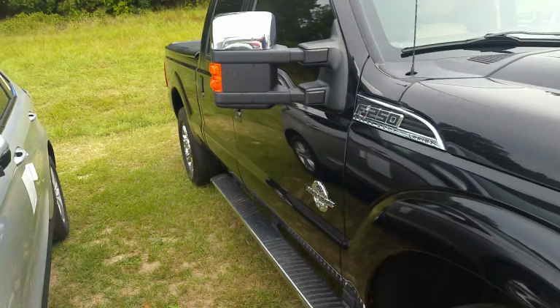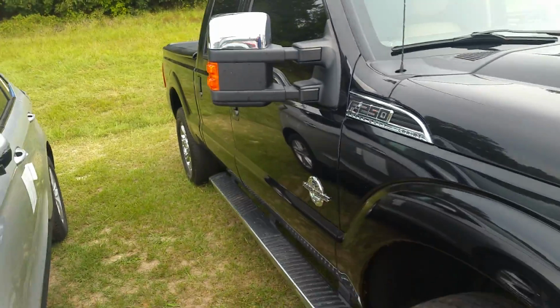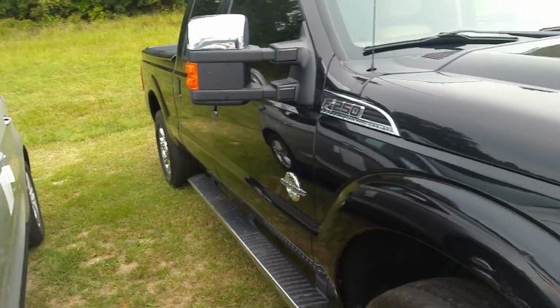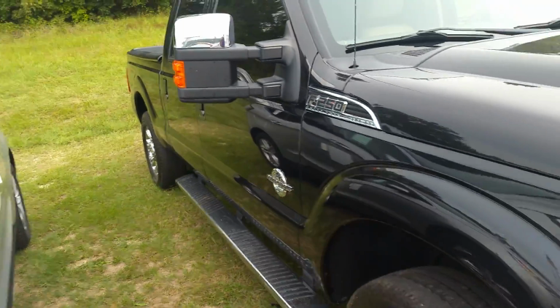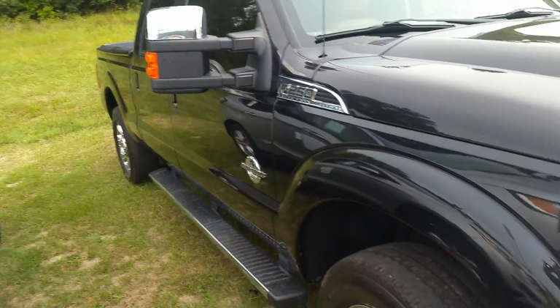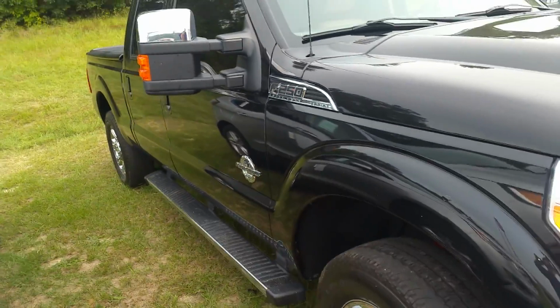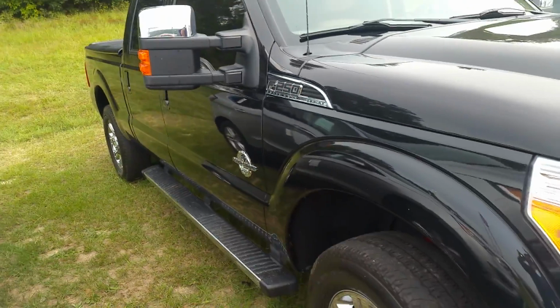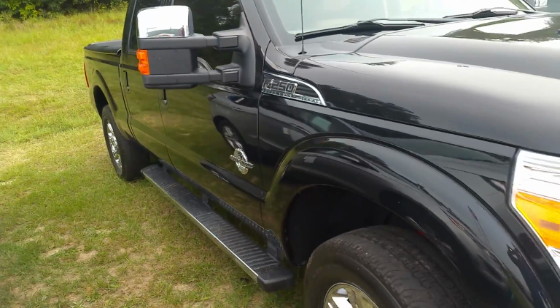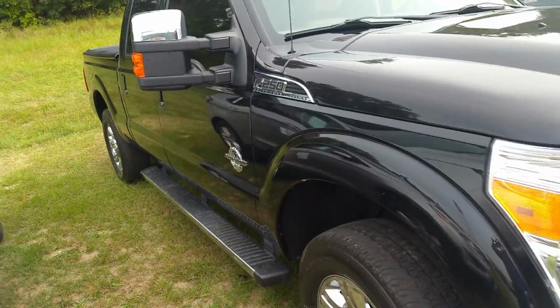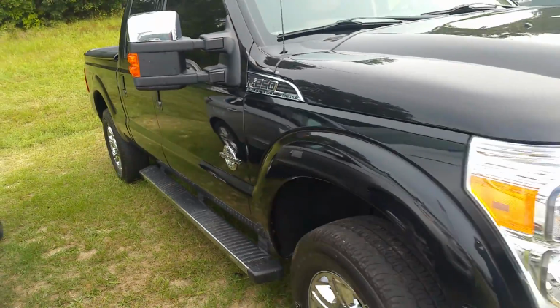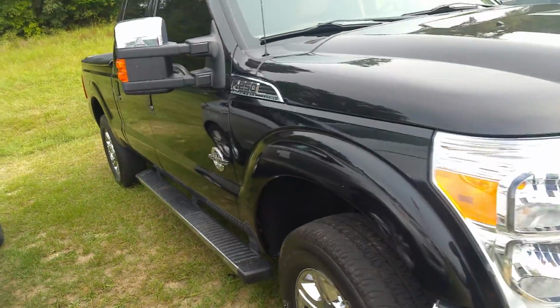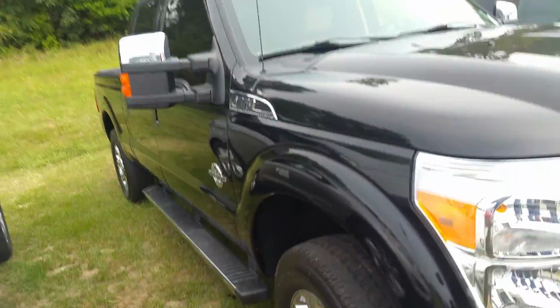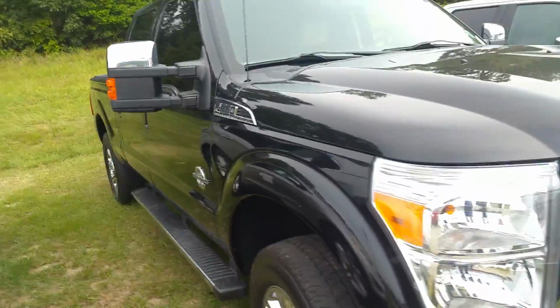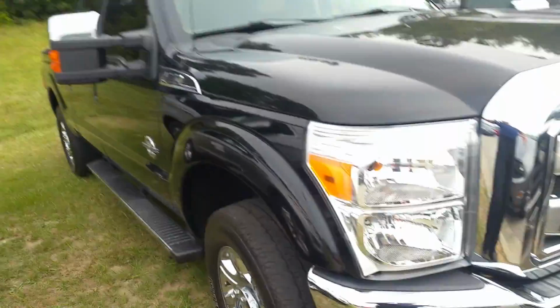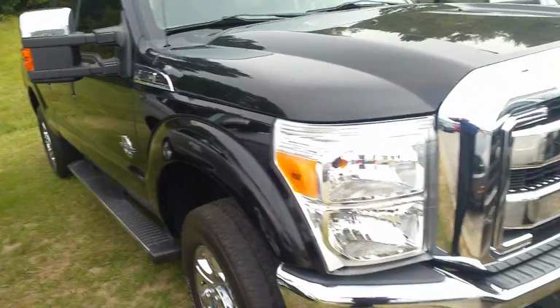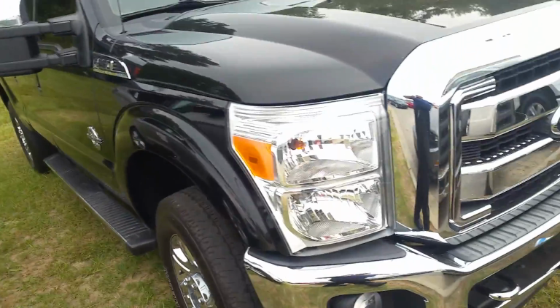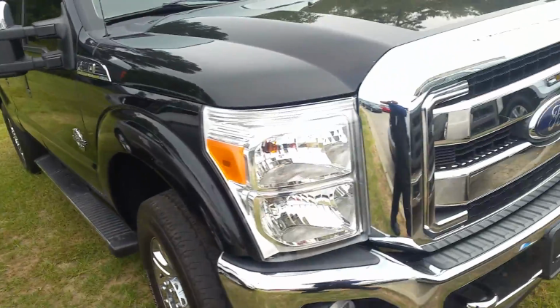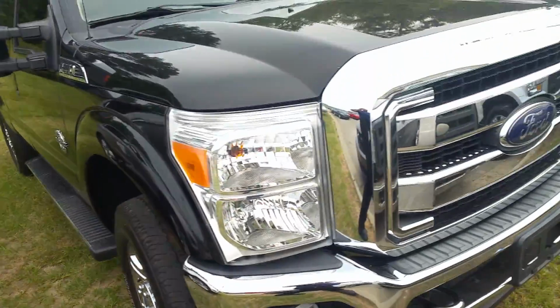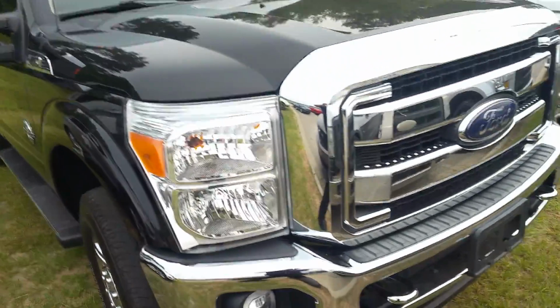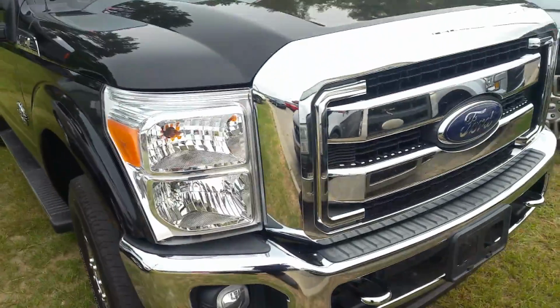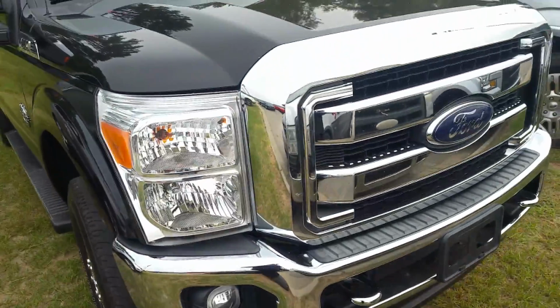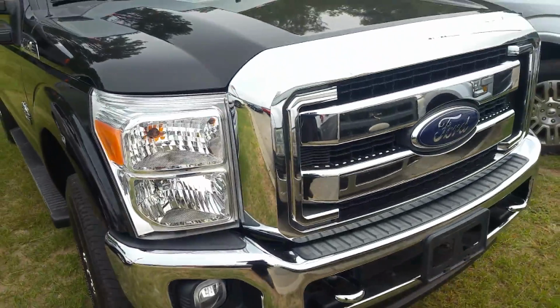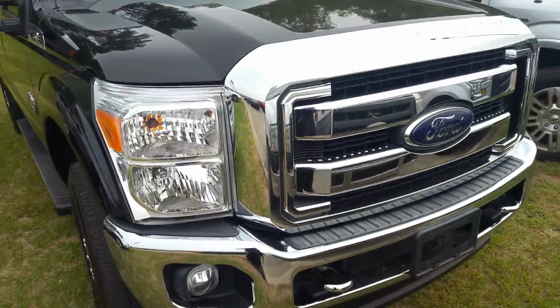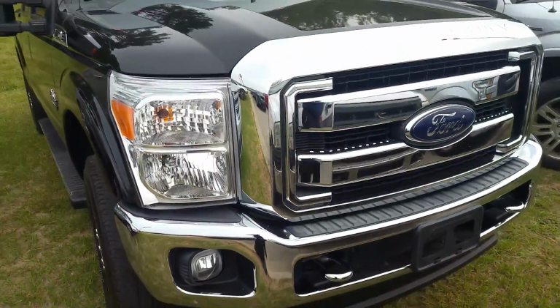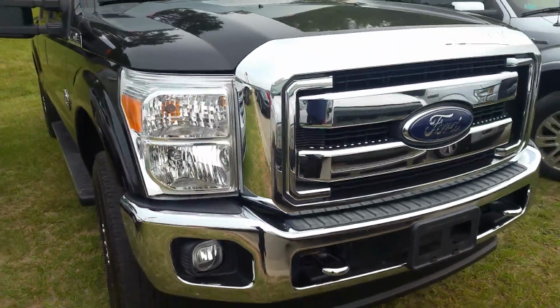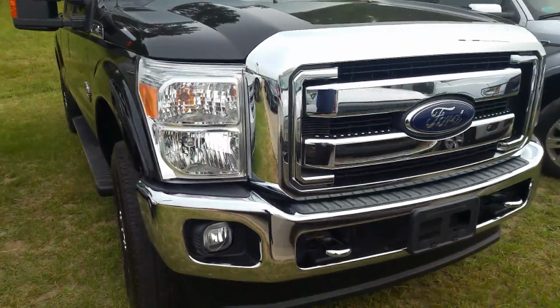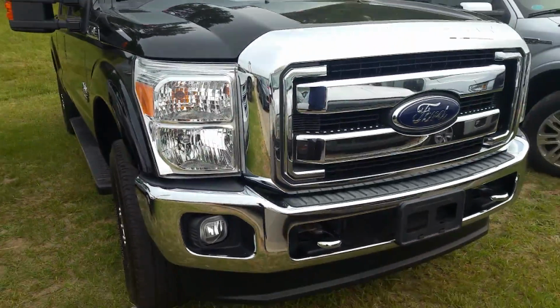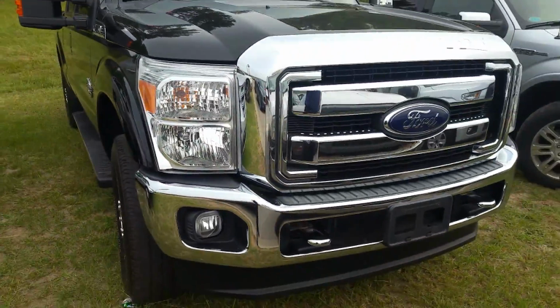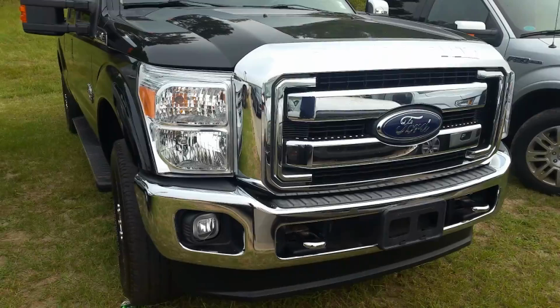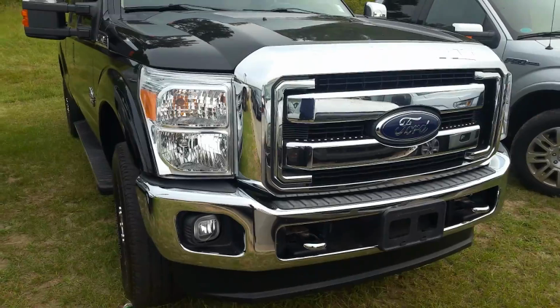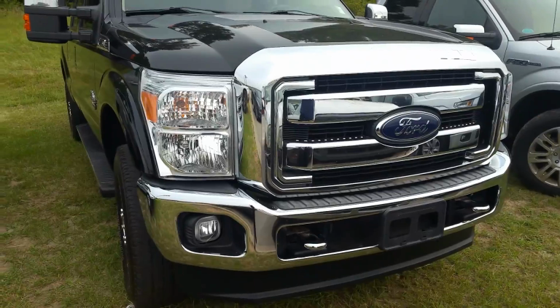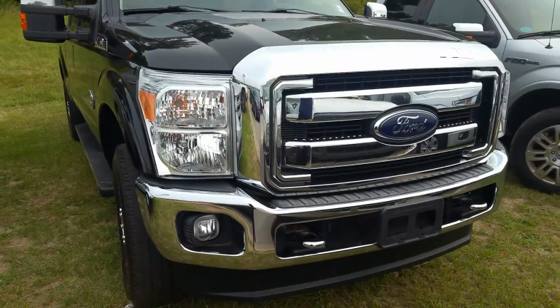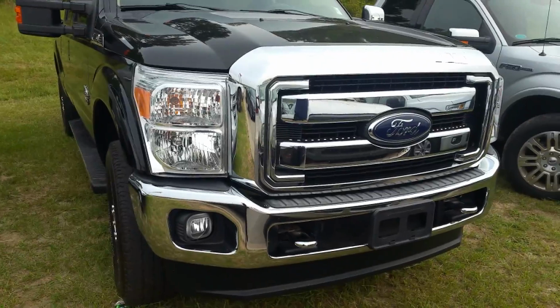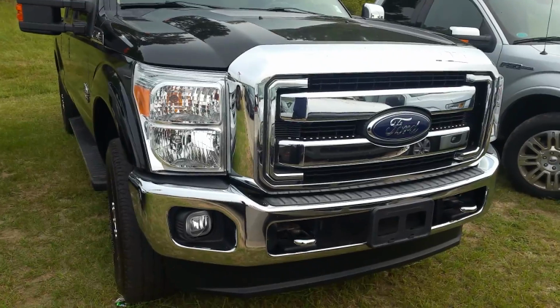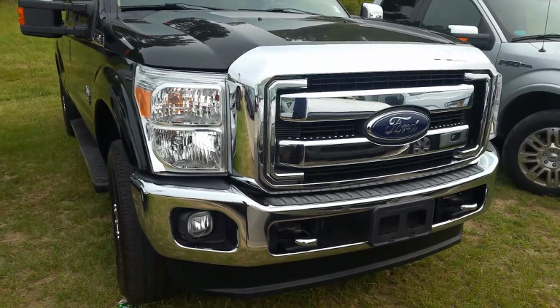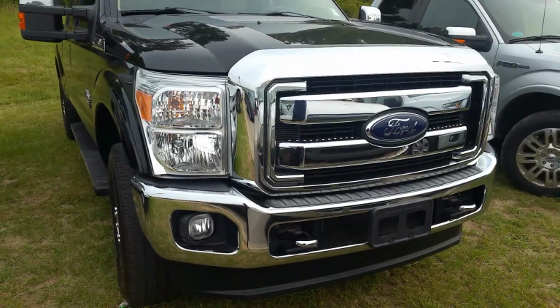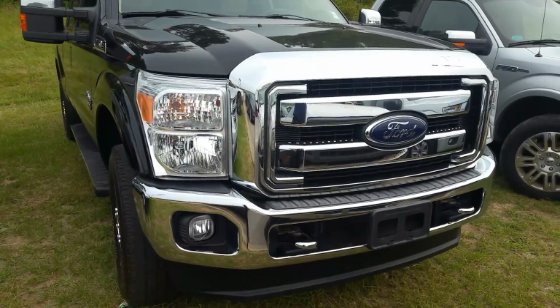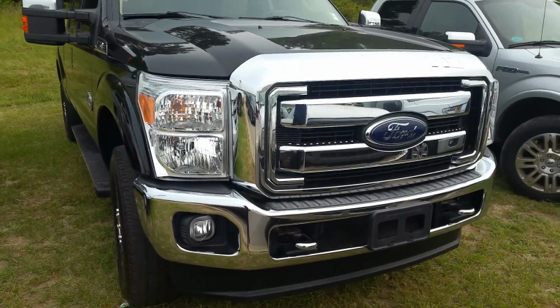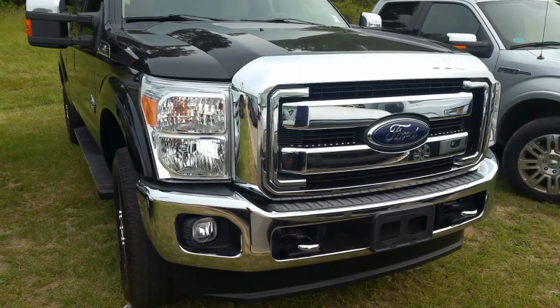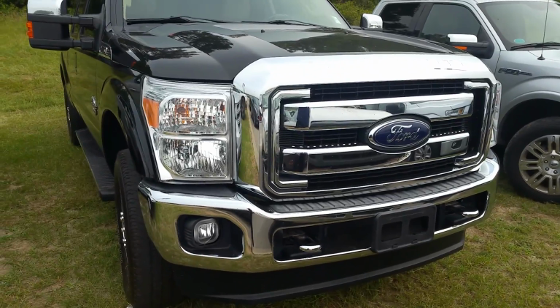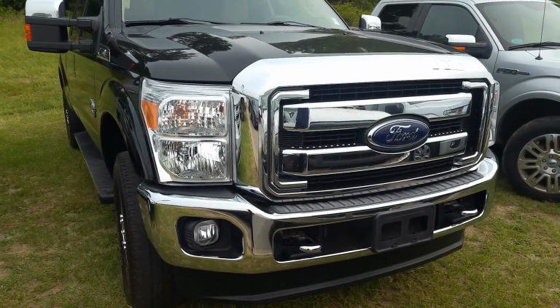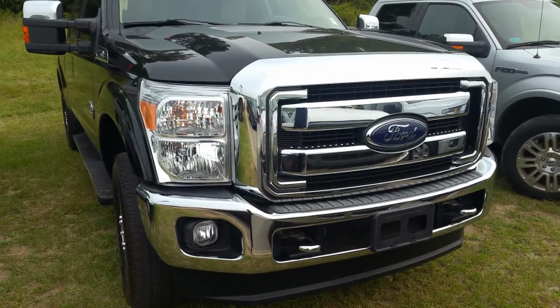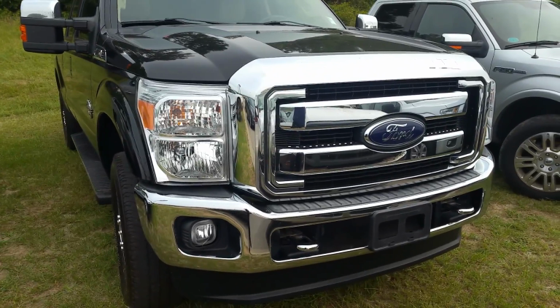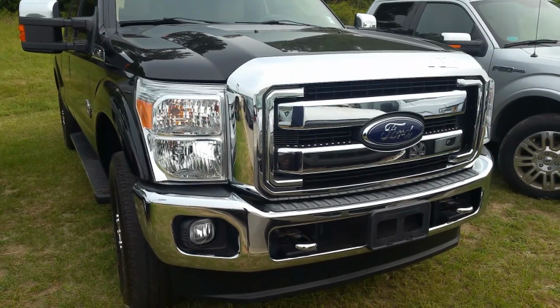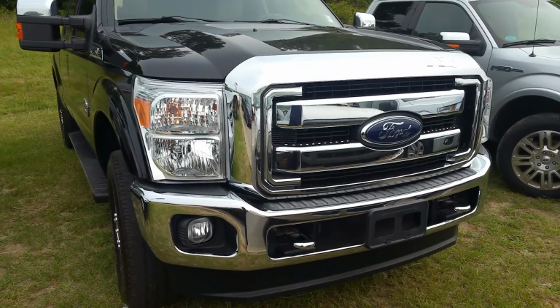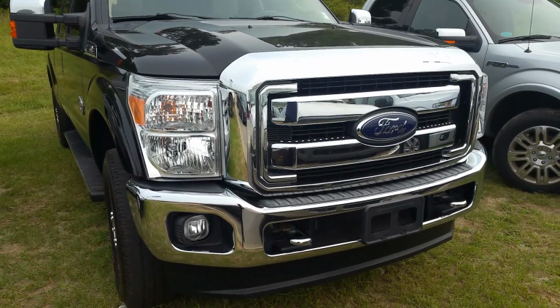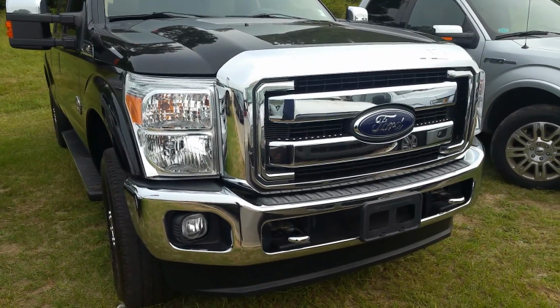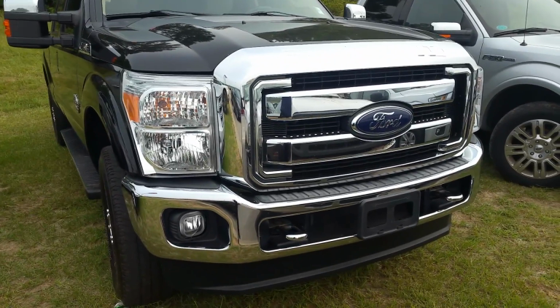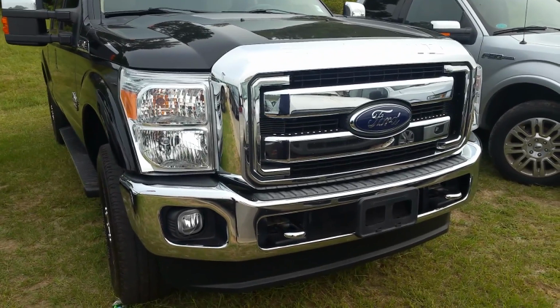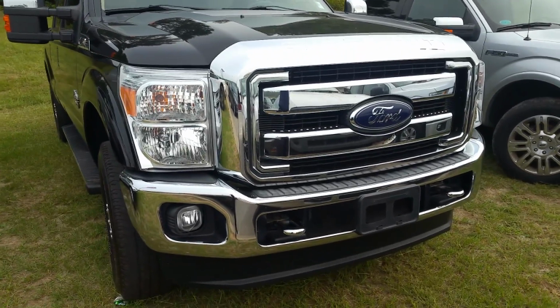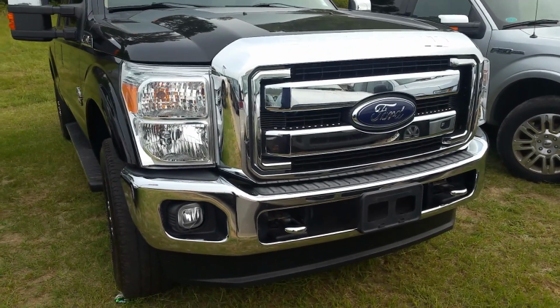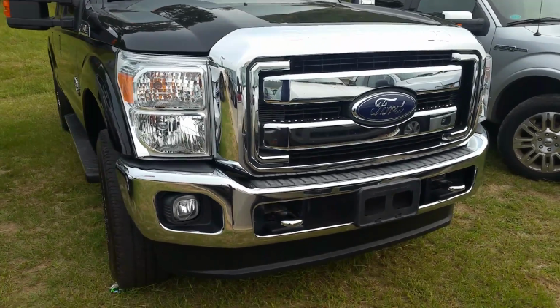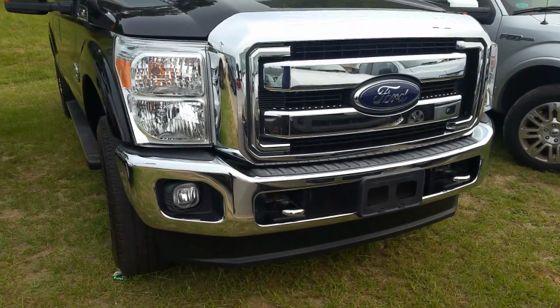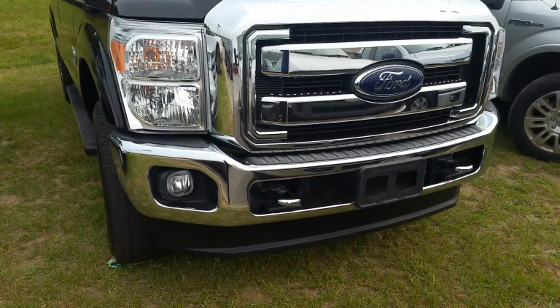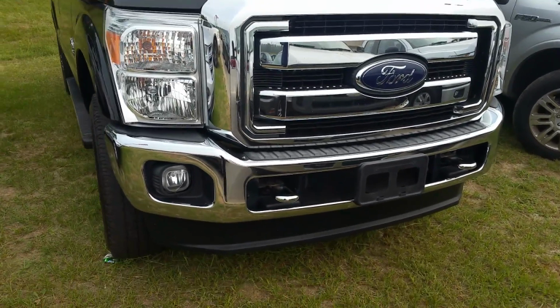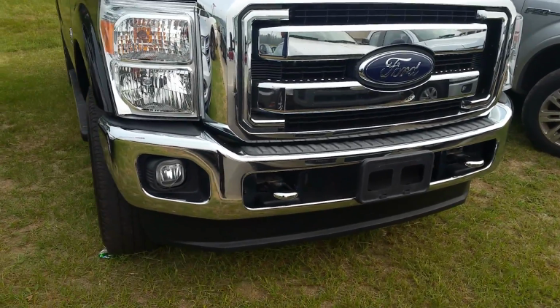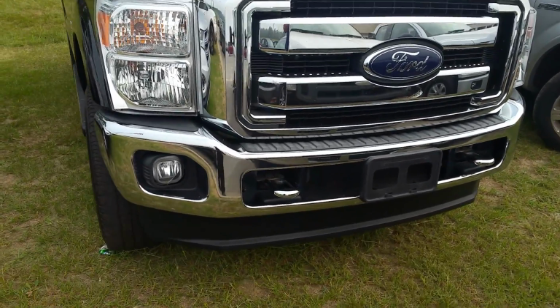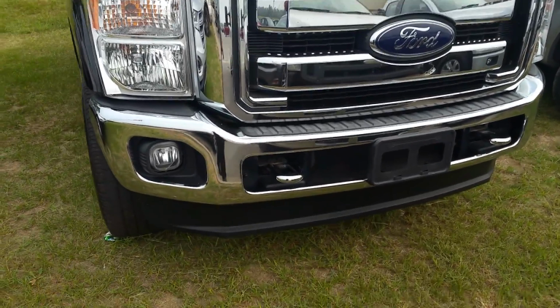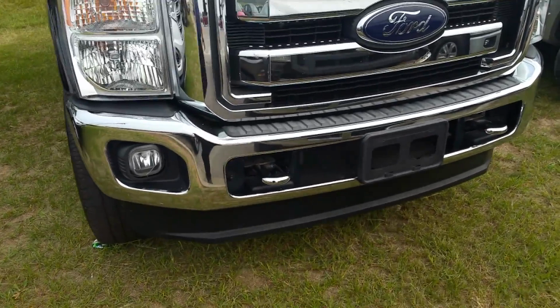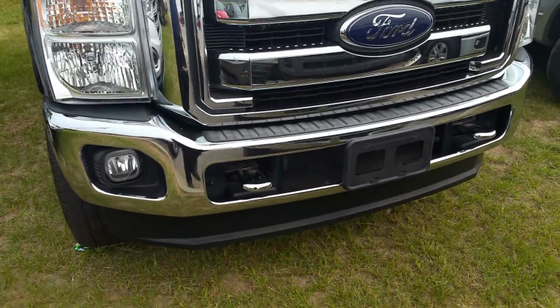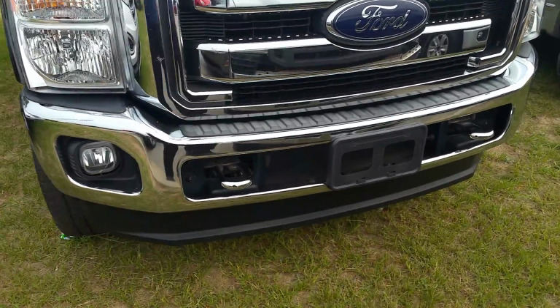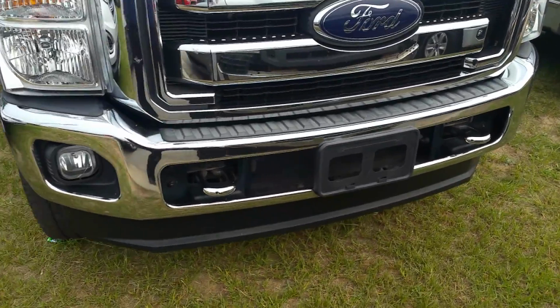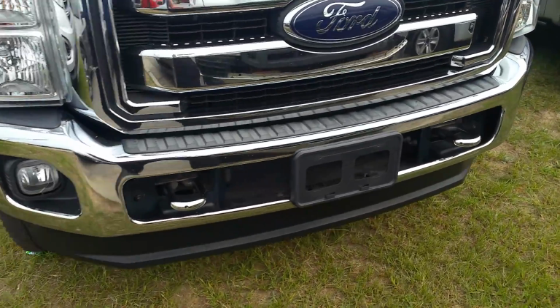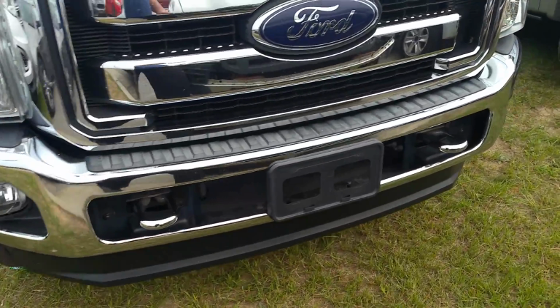Of course, this is your 6.7 turbo-diesel engine. You've got siren halogen headlights up front, fog lights, and tow hooks down below.